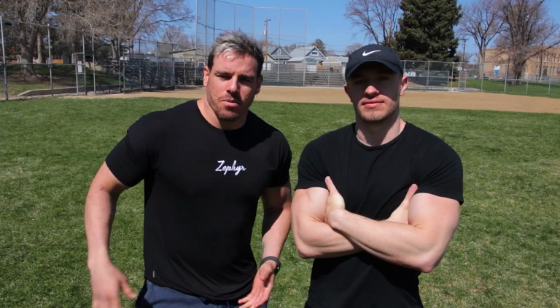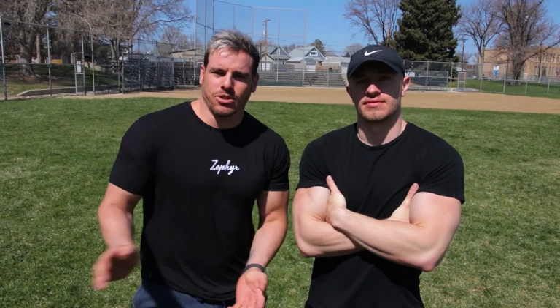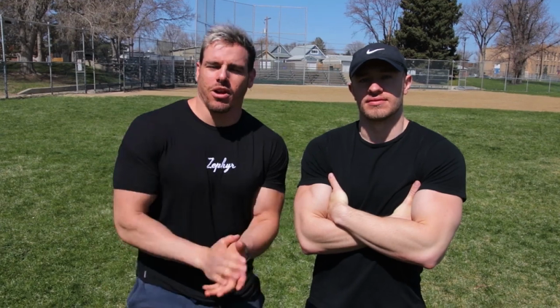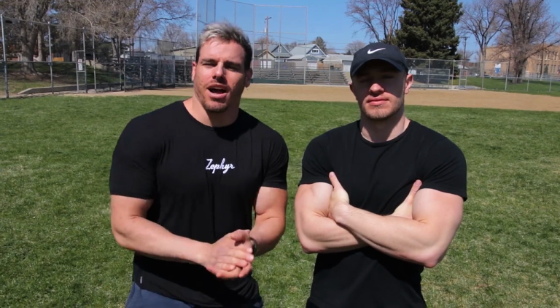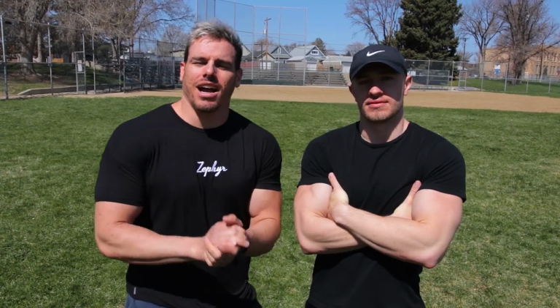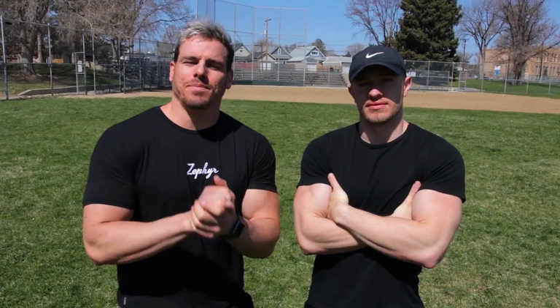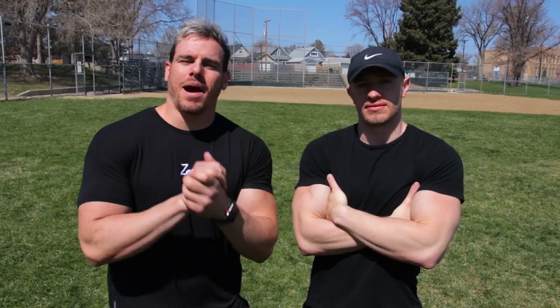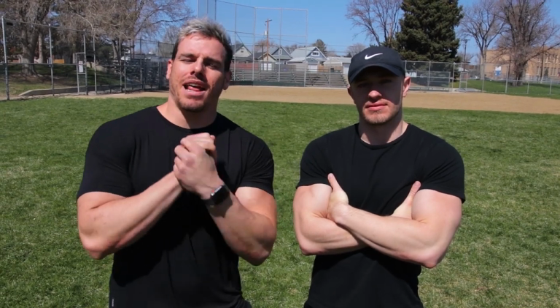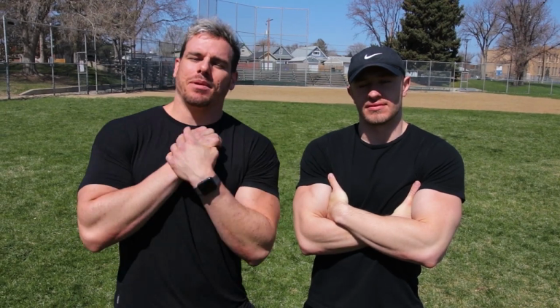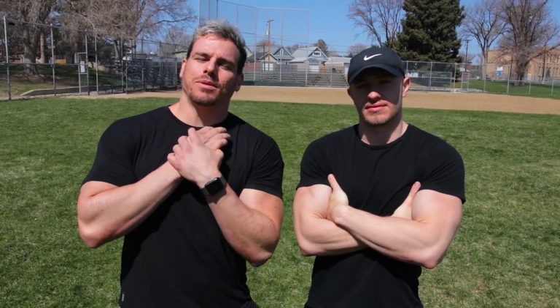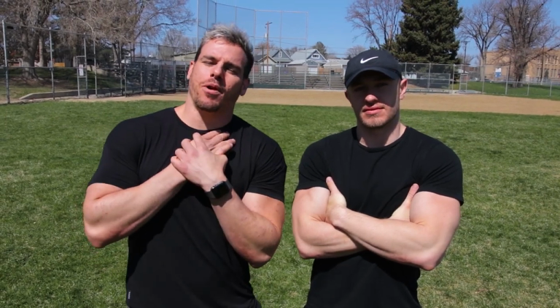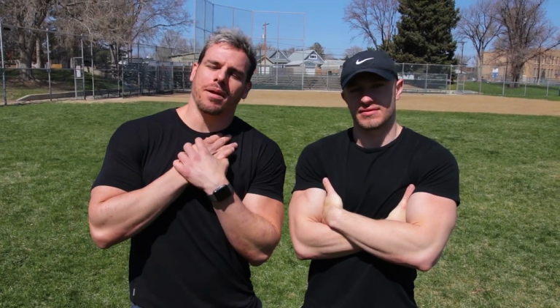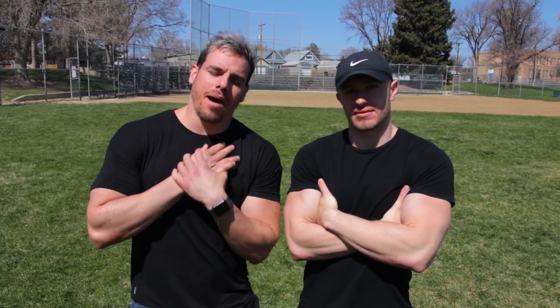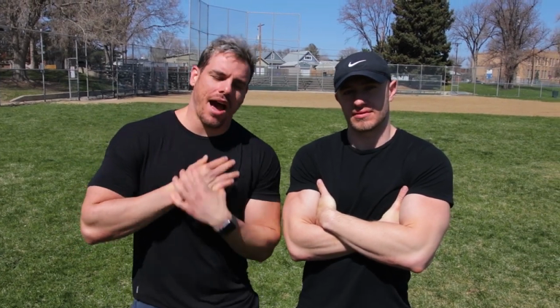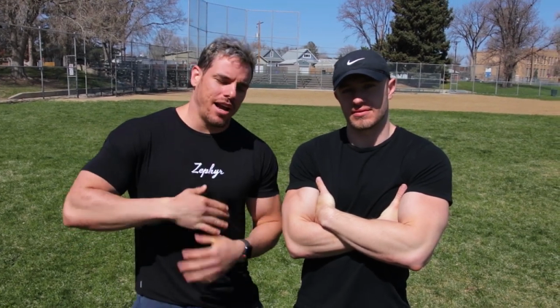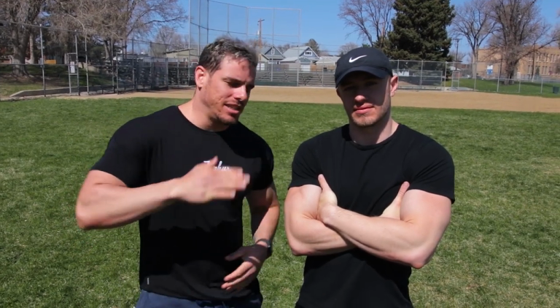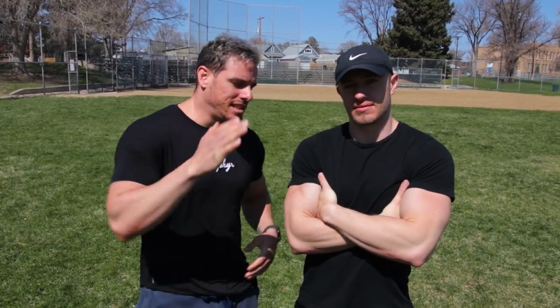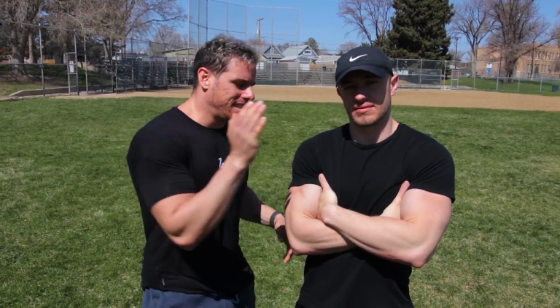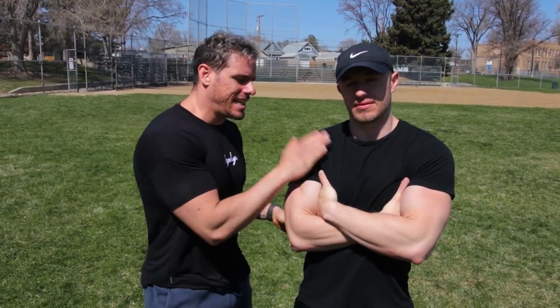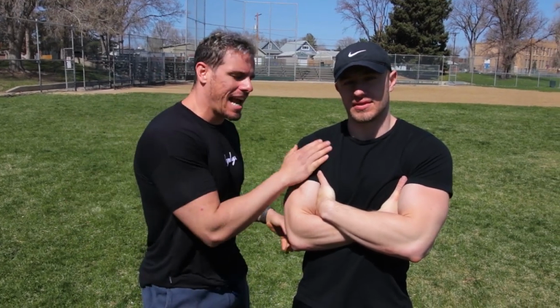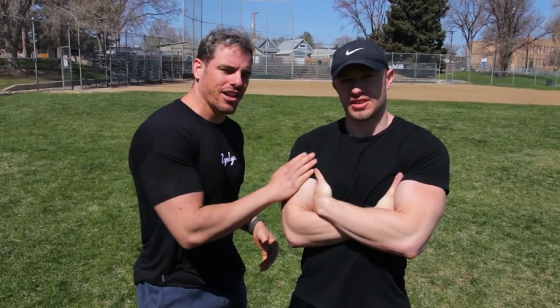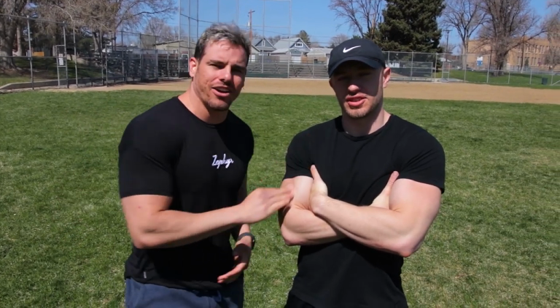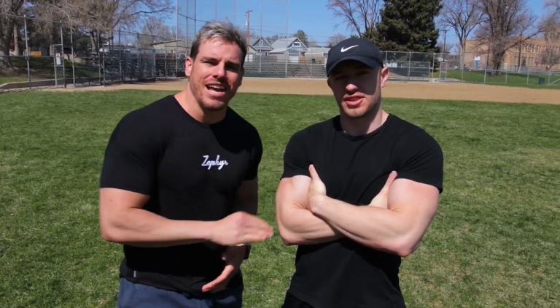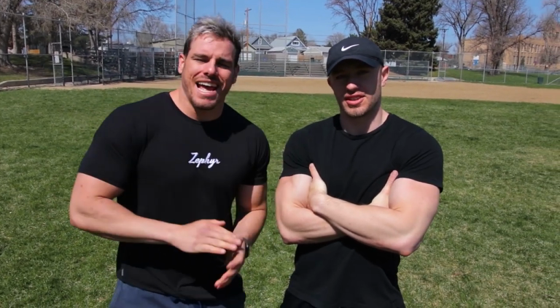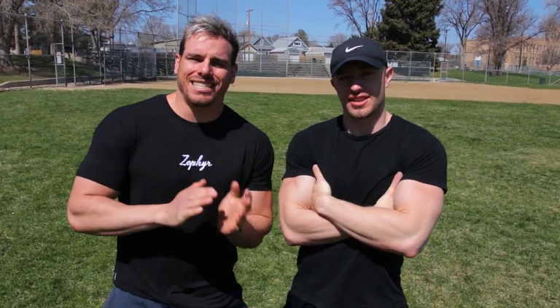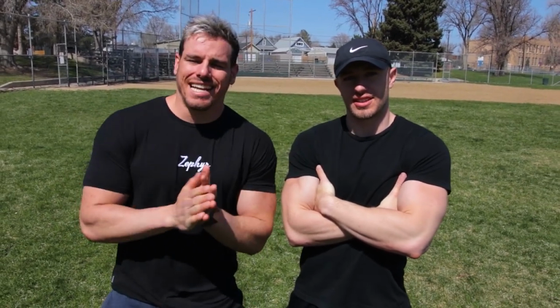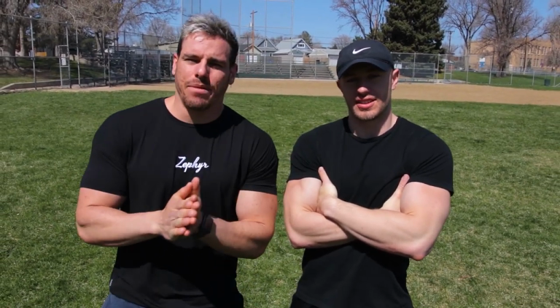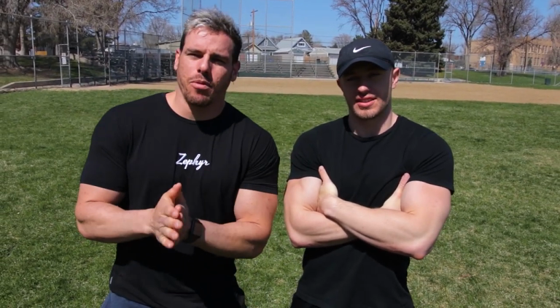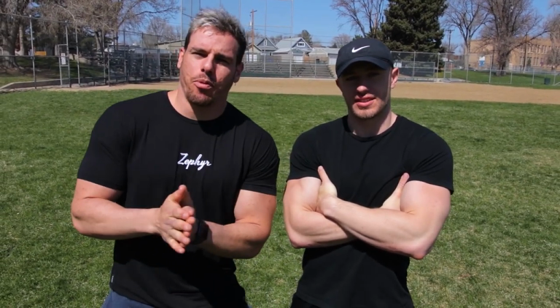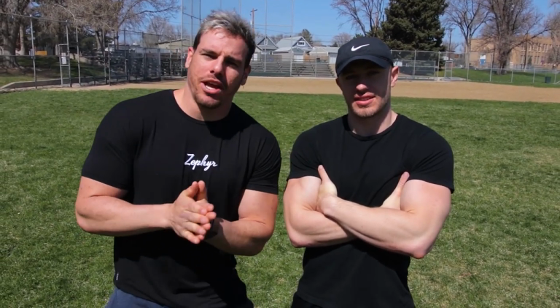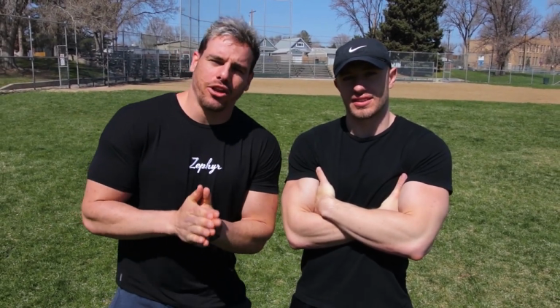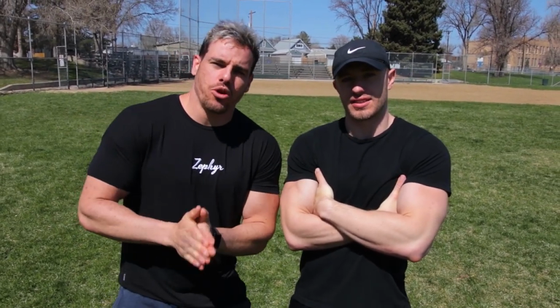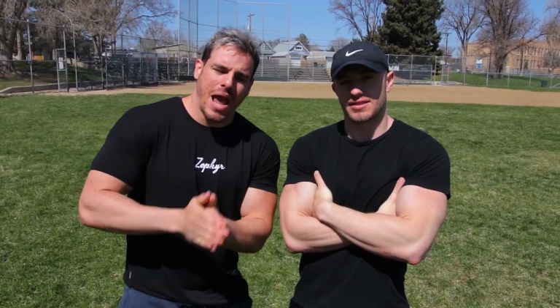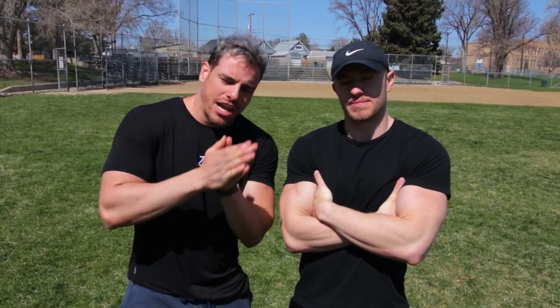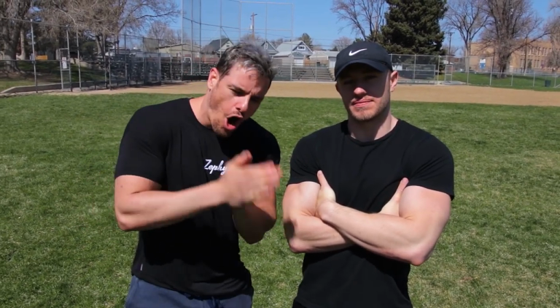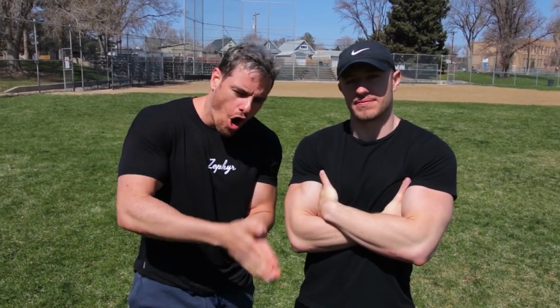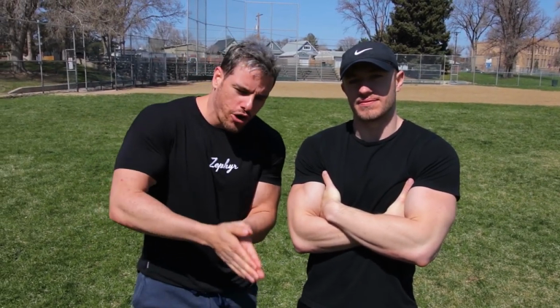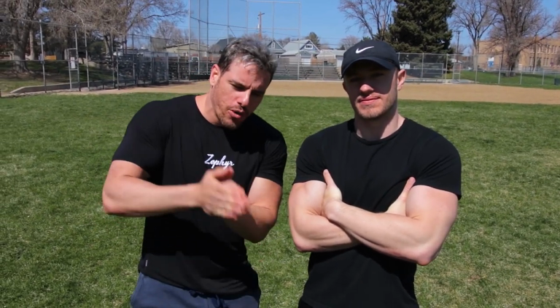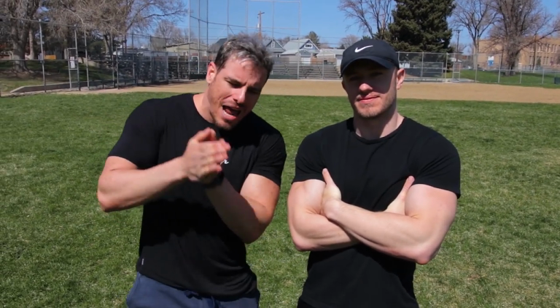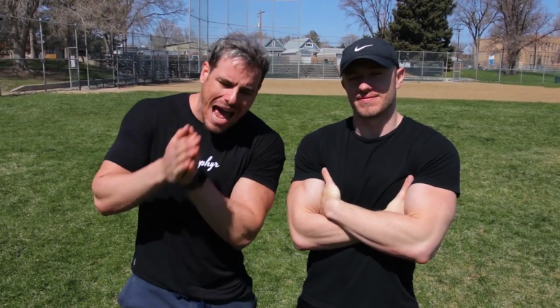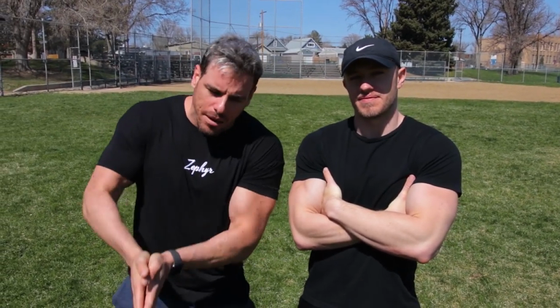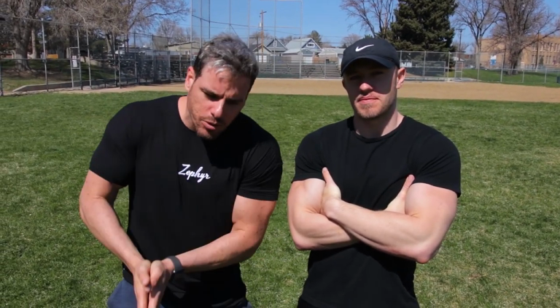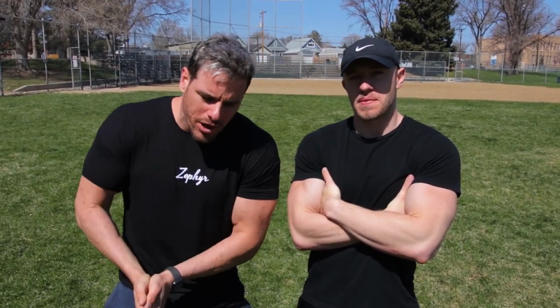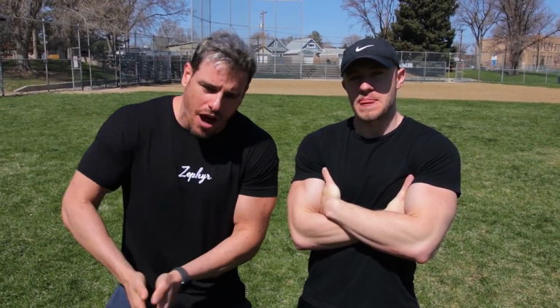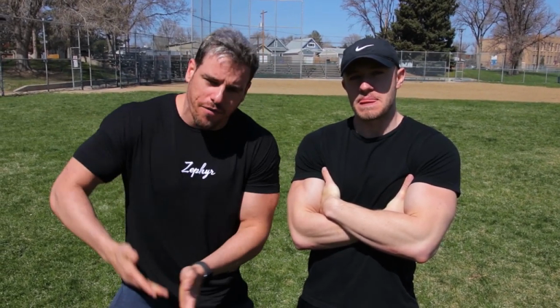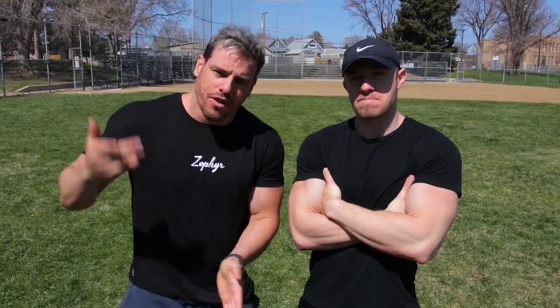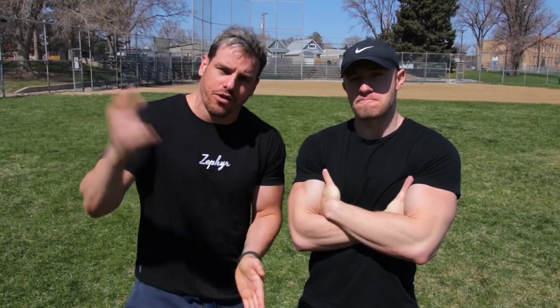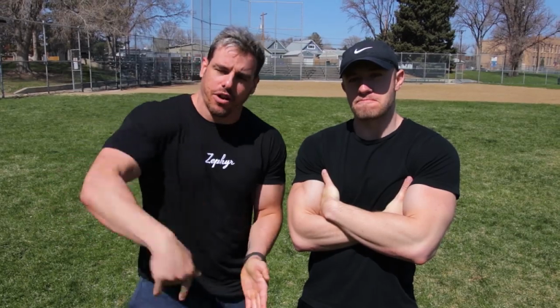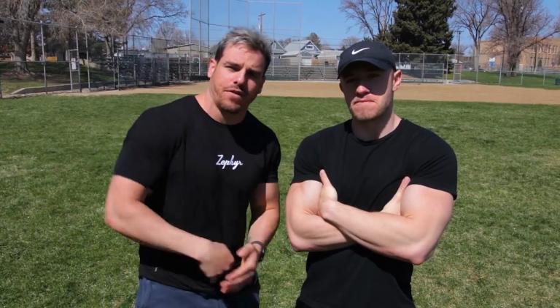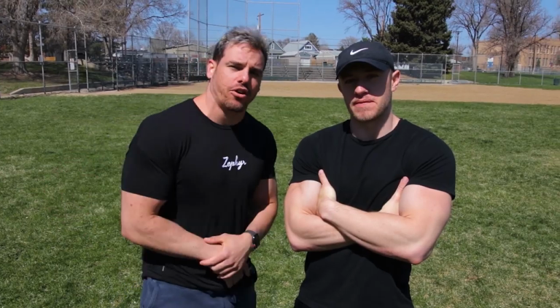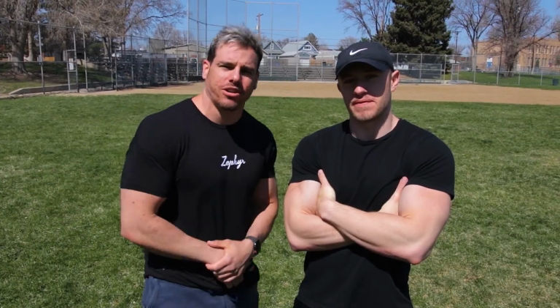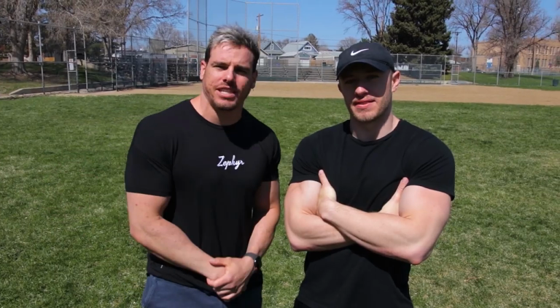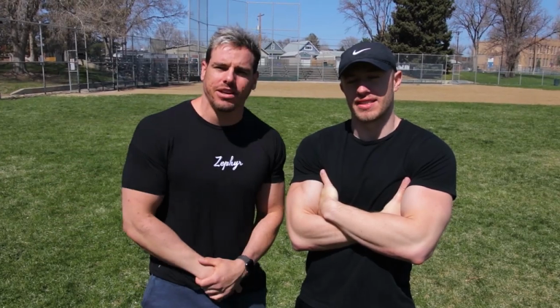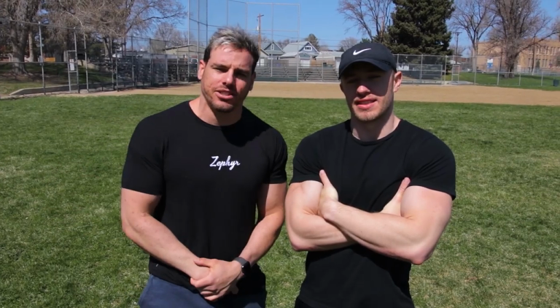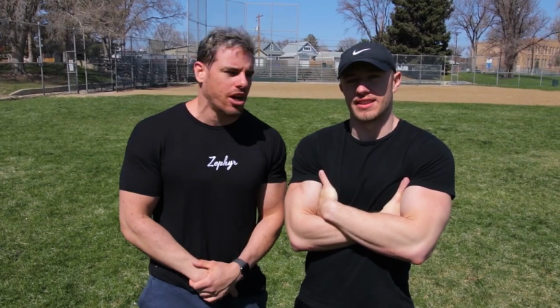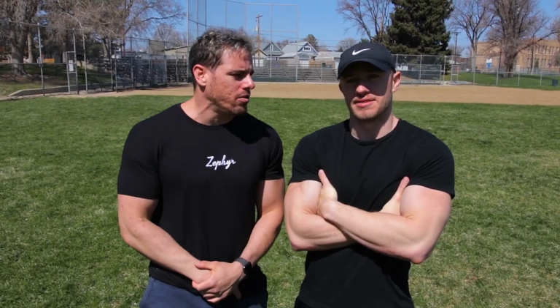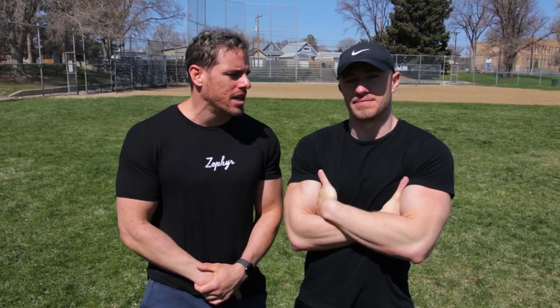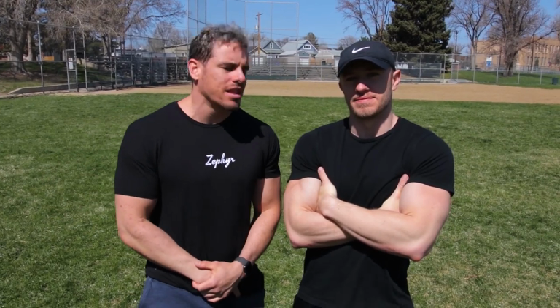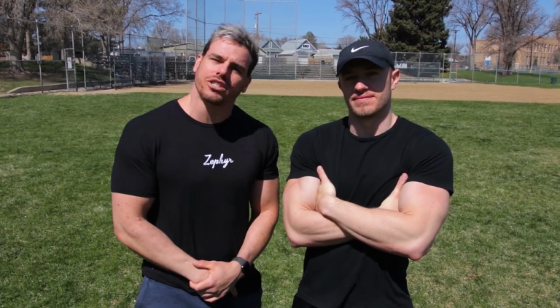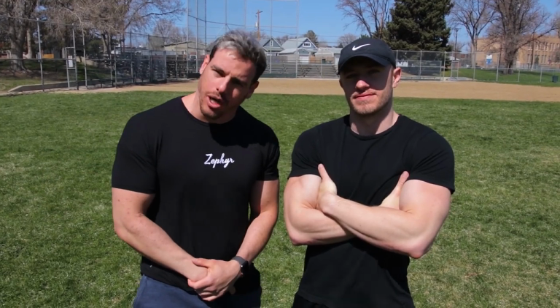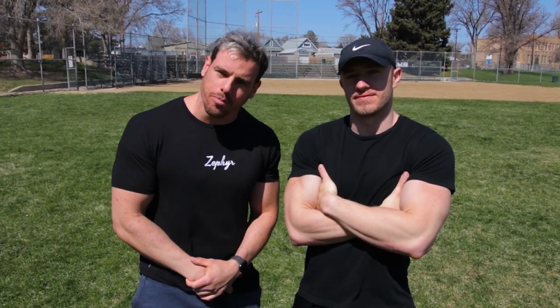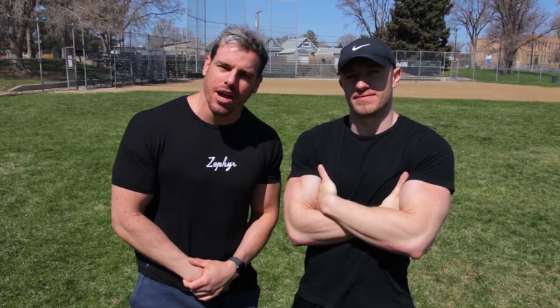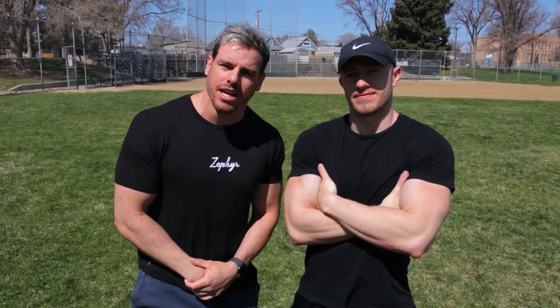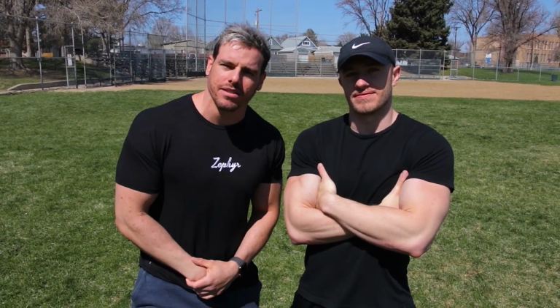What's going on guys? My name is Brennan Myers, this is Taylor, and today we're bringing you a cardio and abs workout for the 30 for 30 series, so let's jump right in.